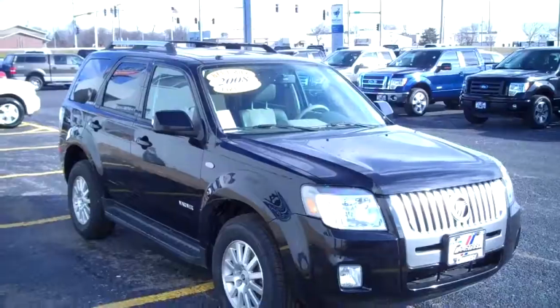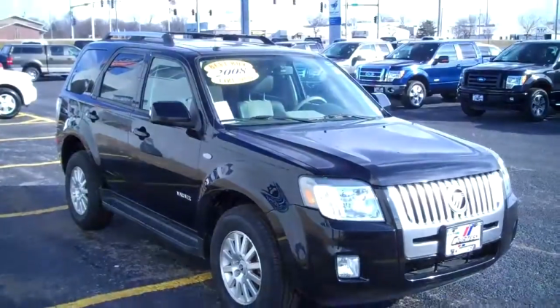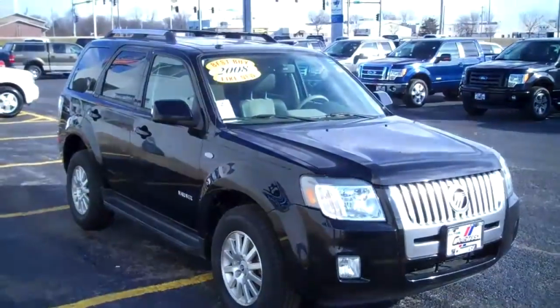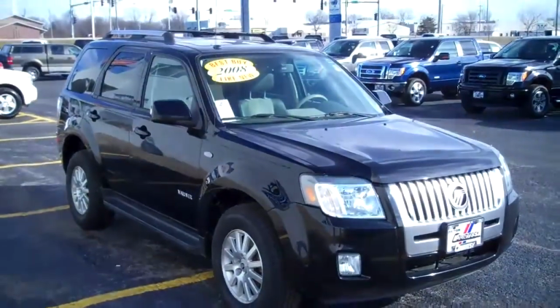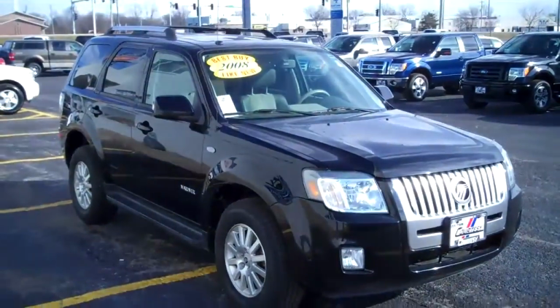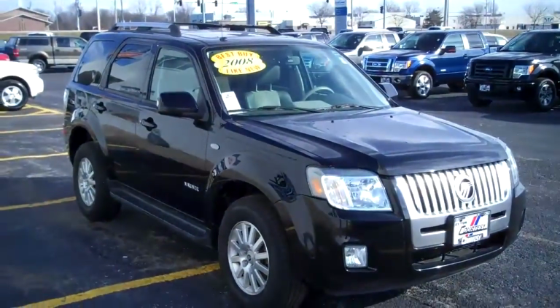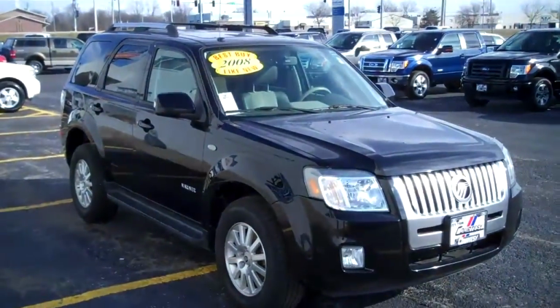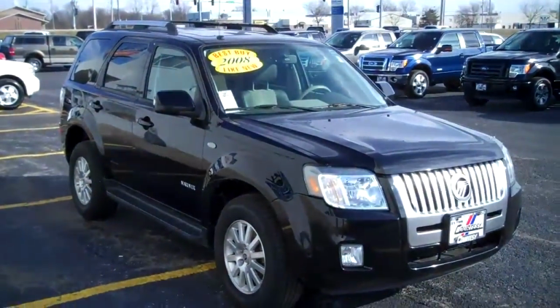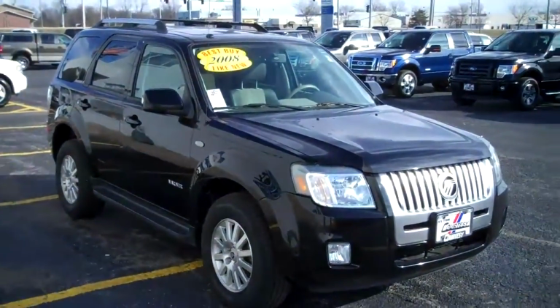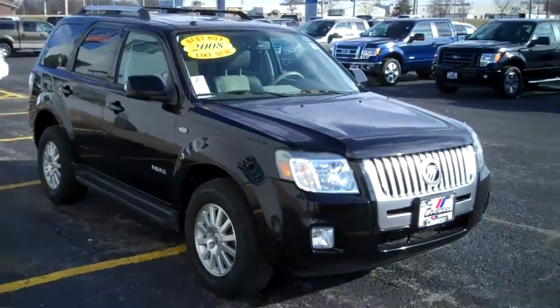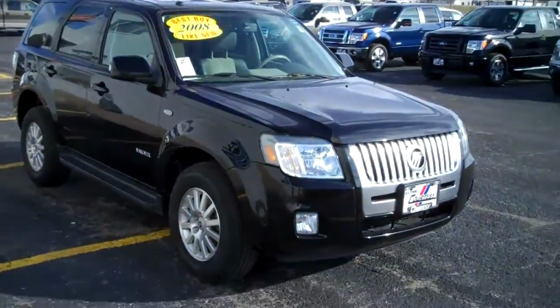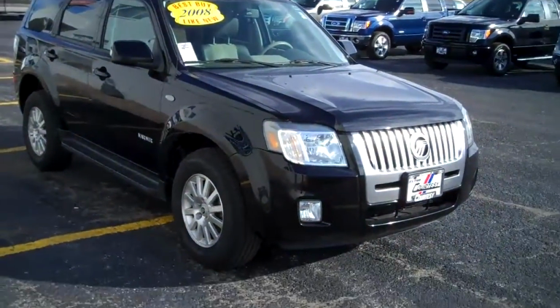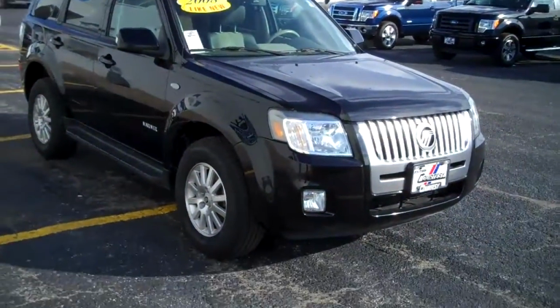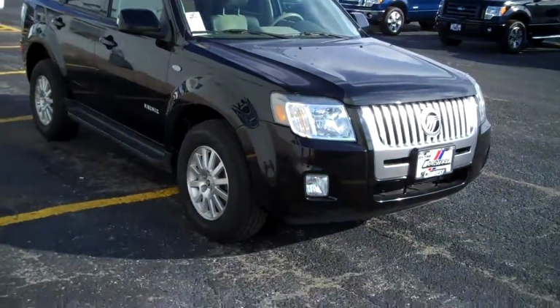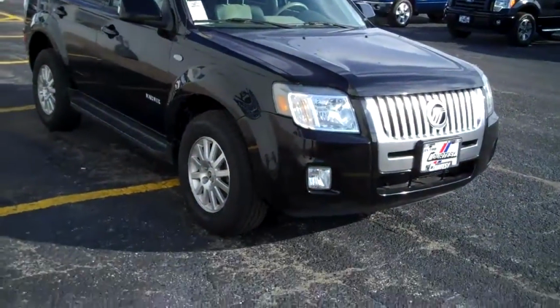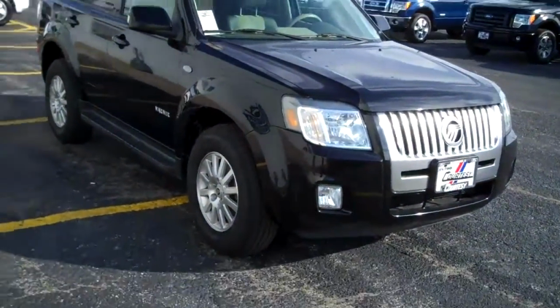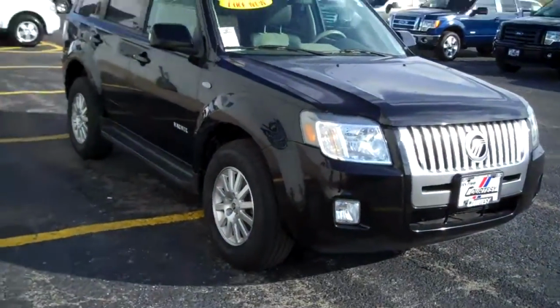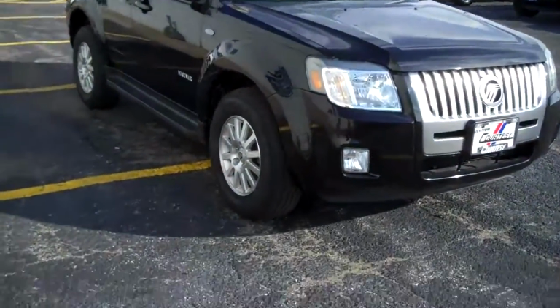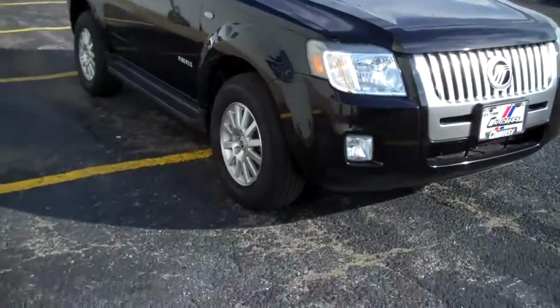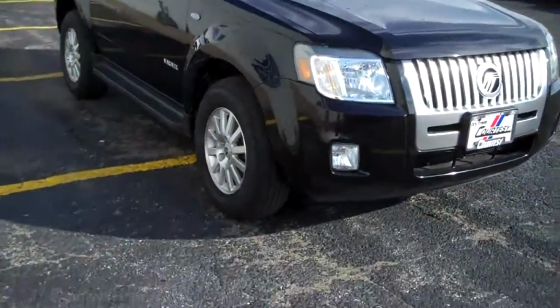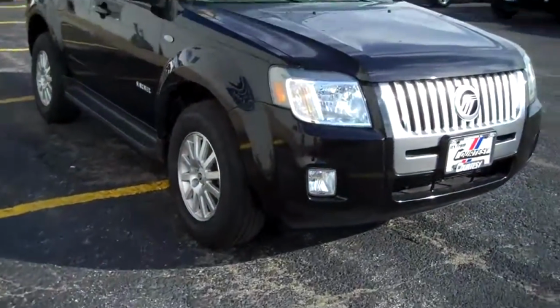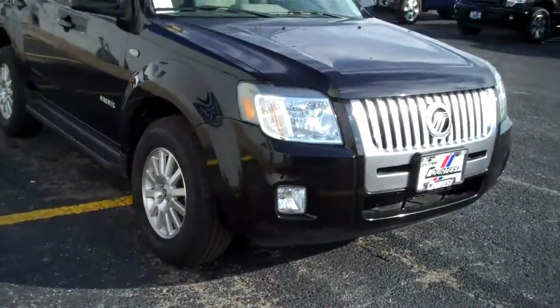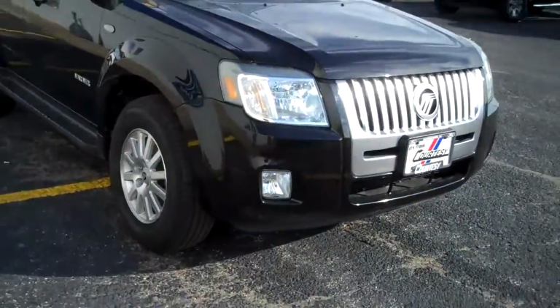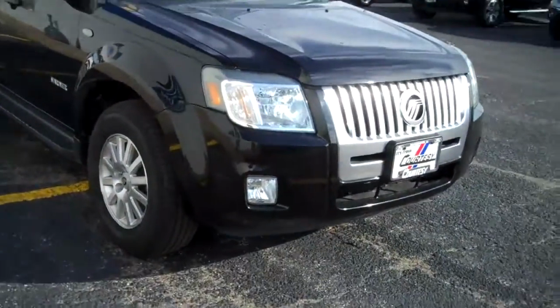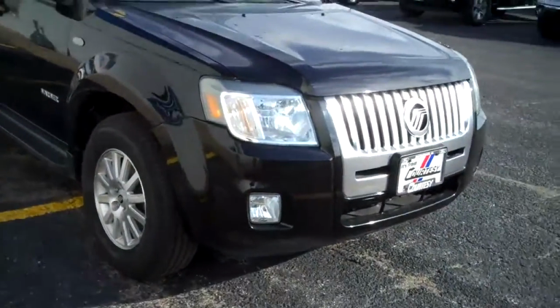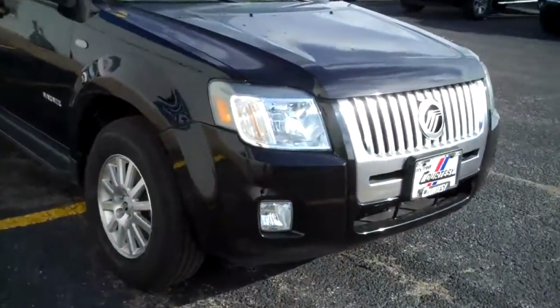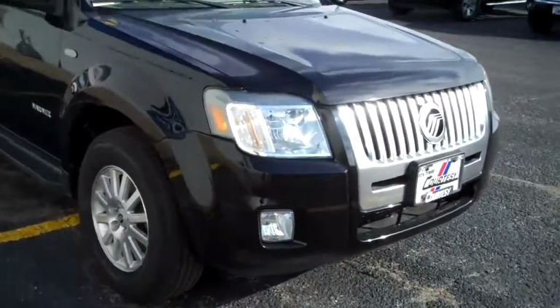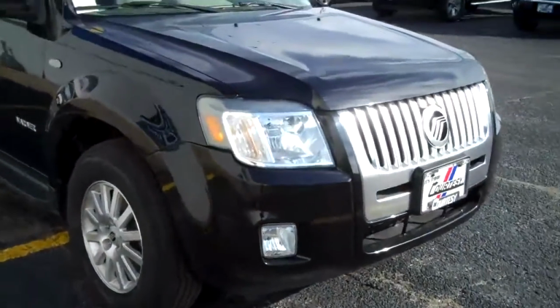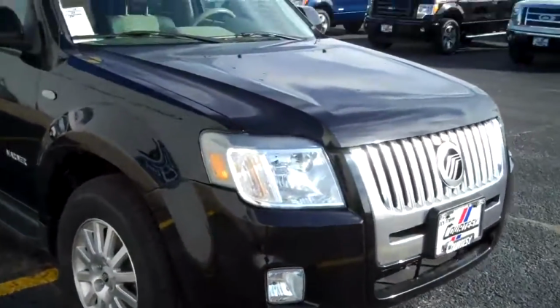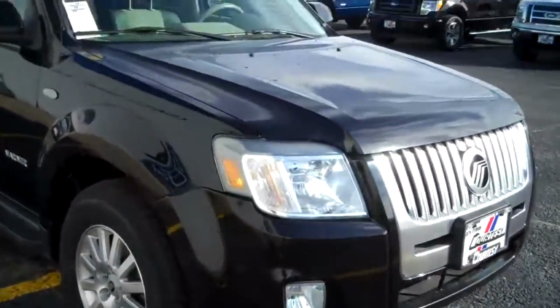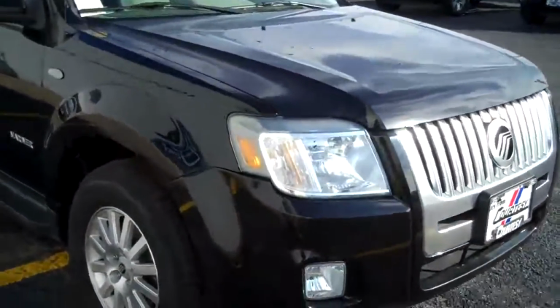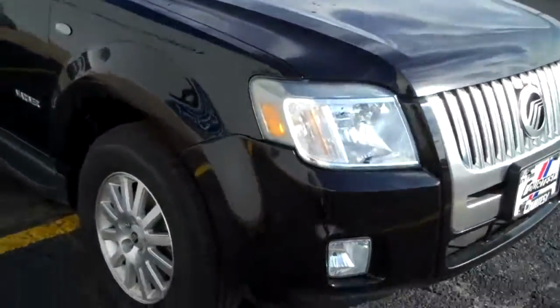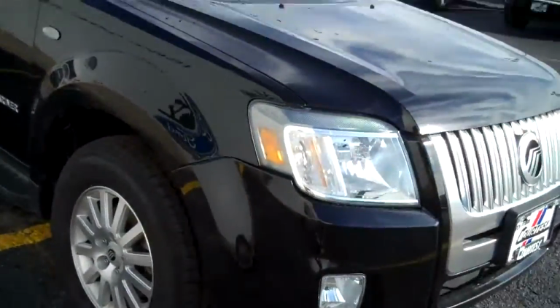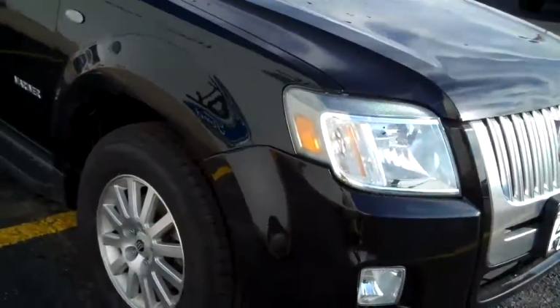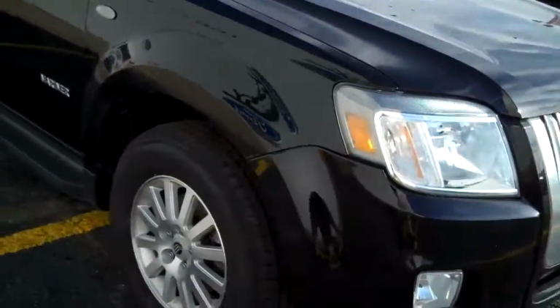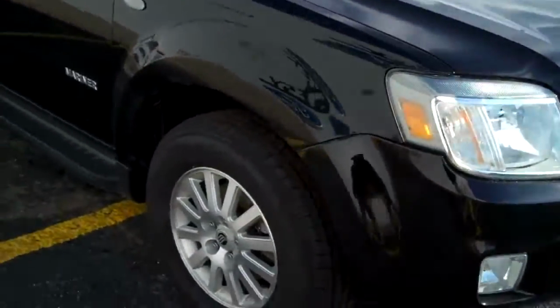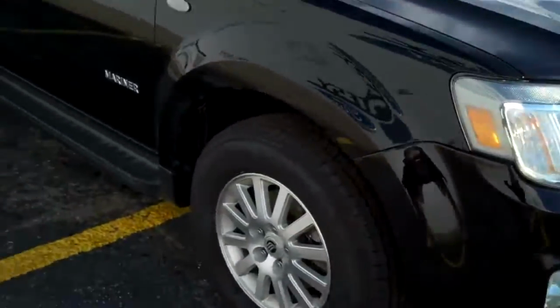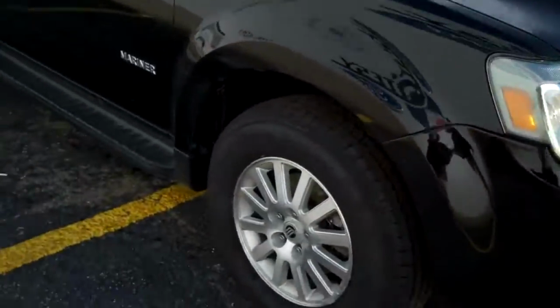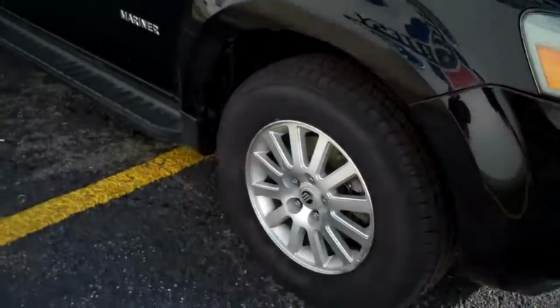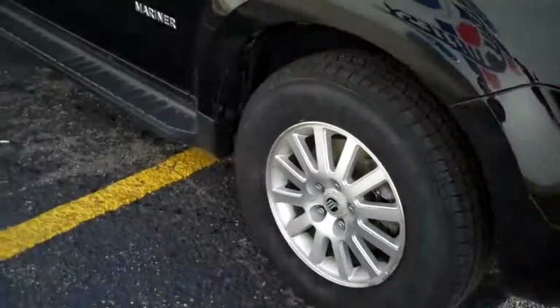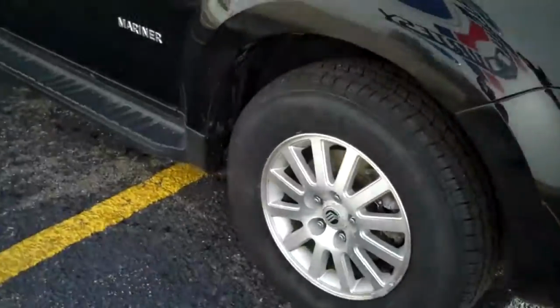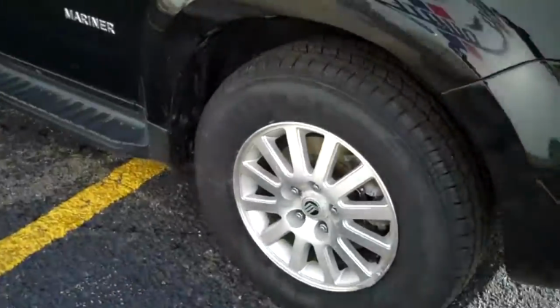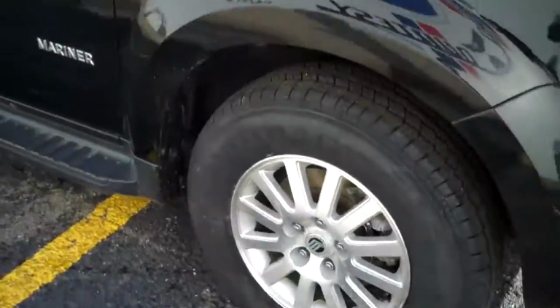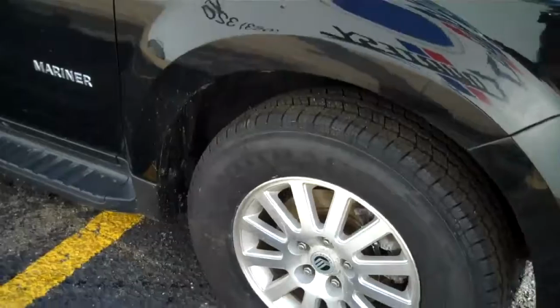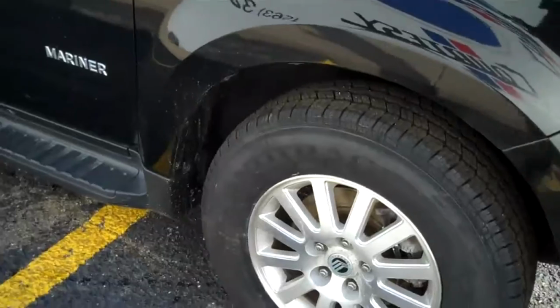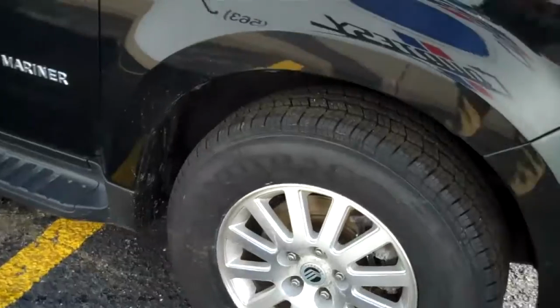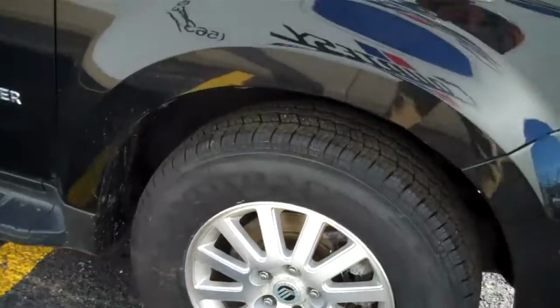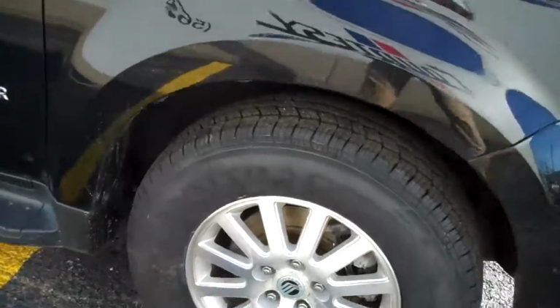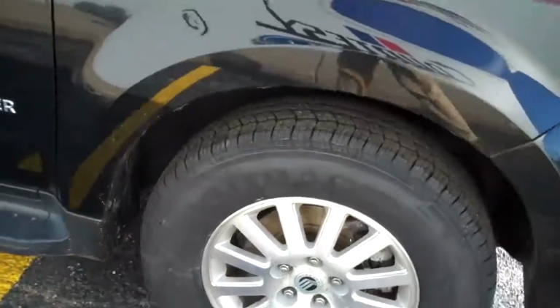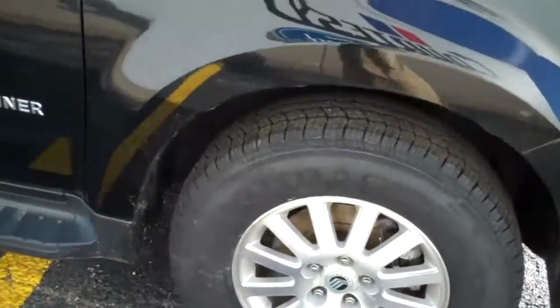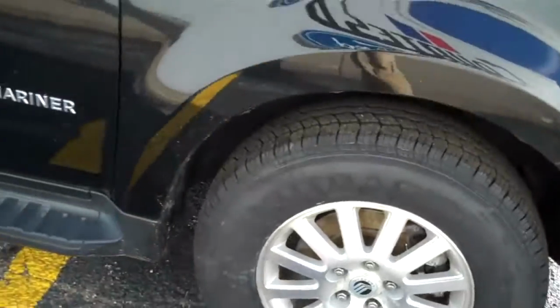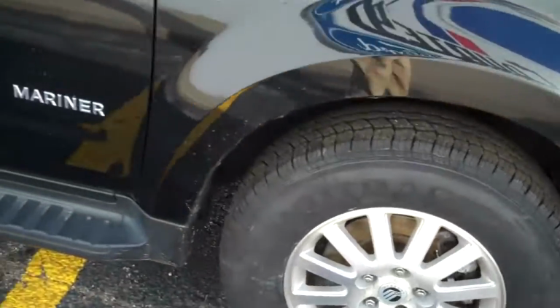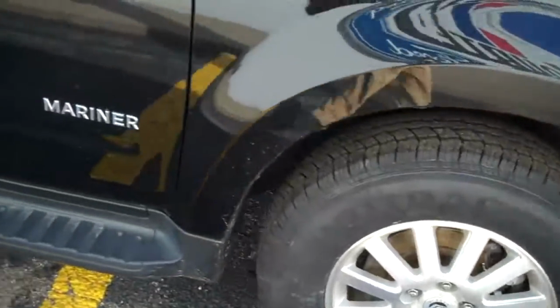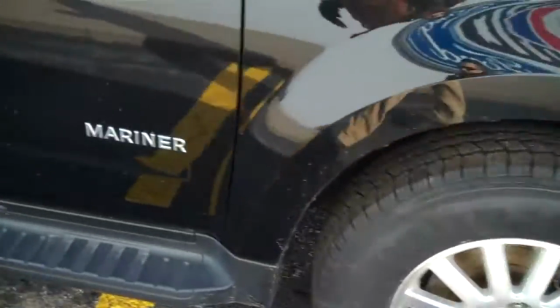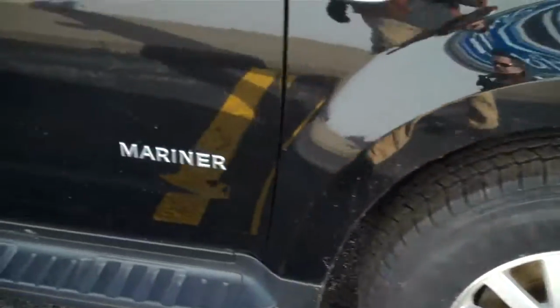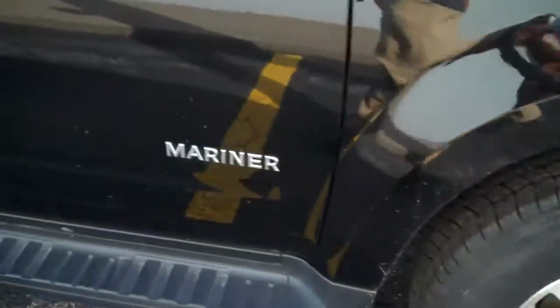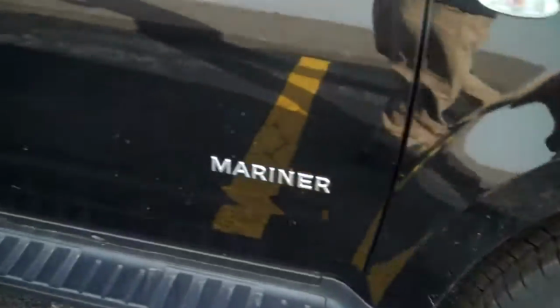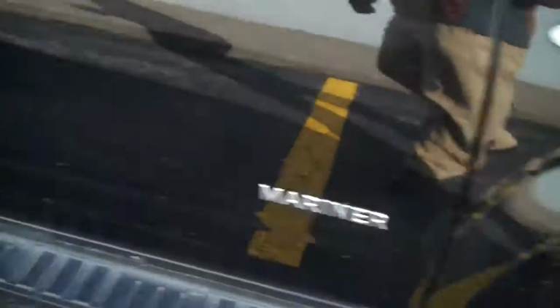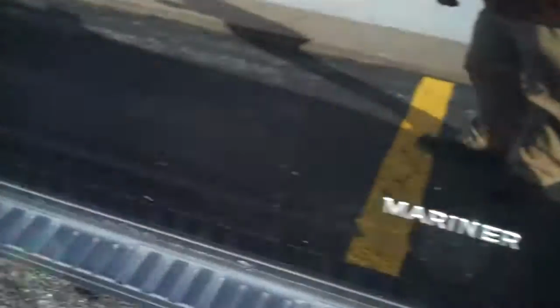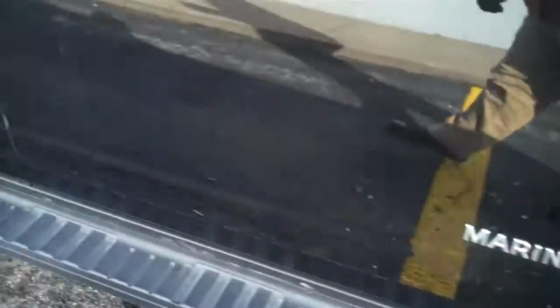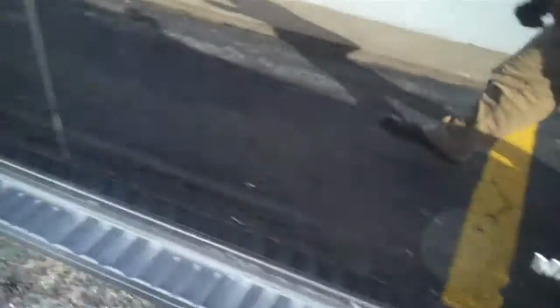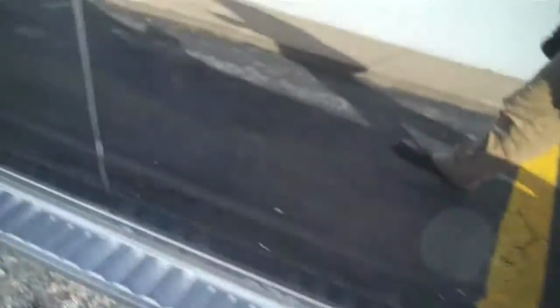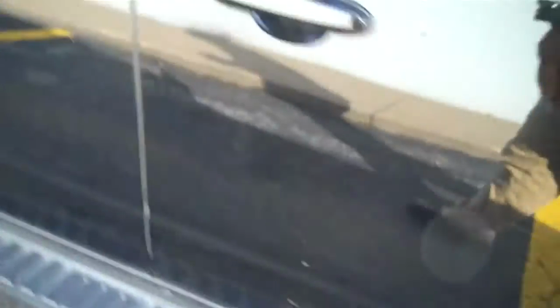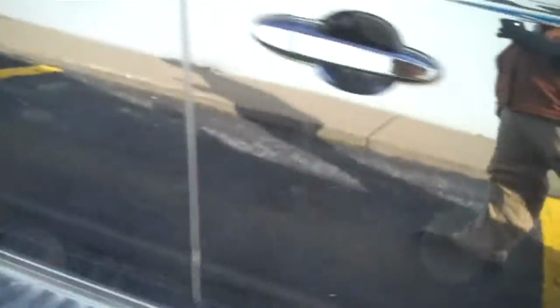The 2008 Mercury Mariner. Fog lights, alloy wheels, Continental tires, running boards.